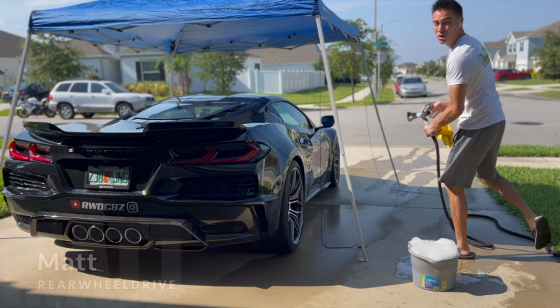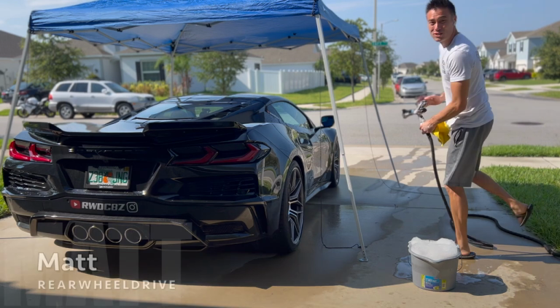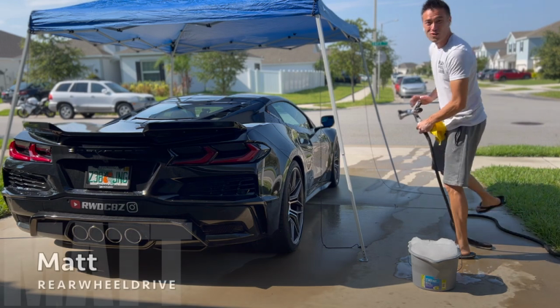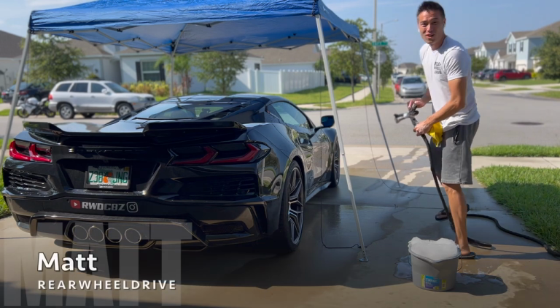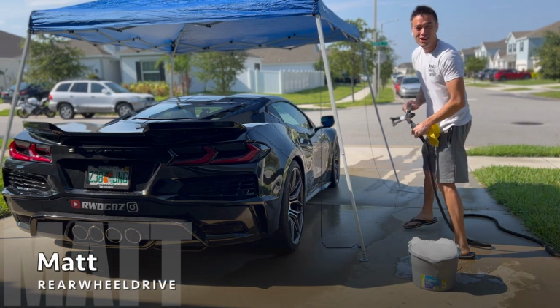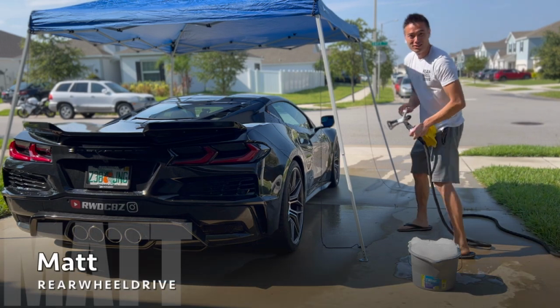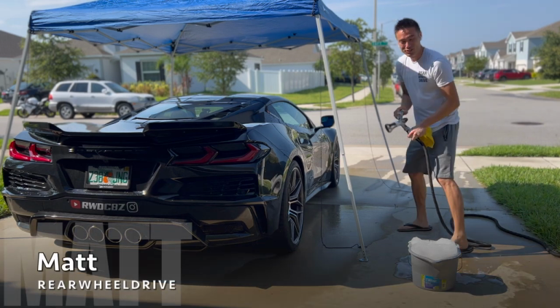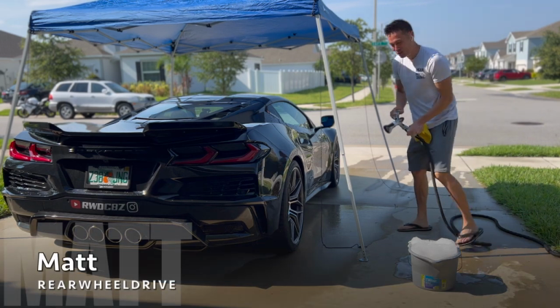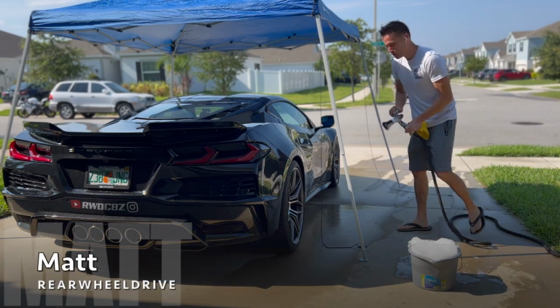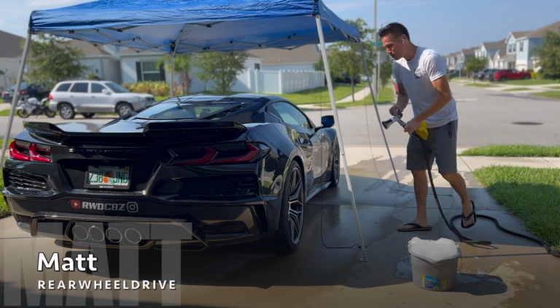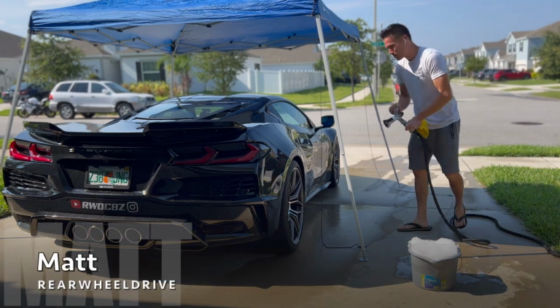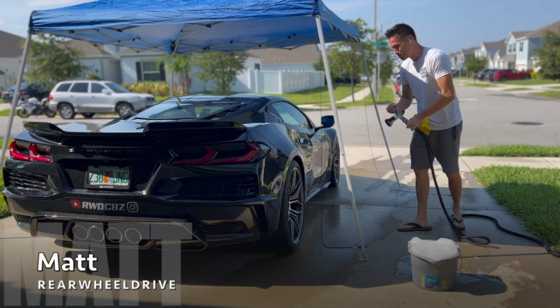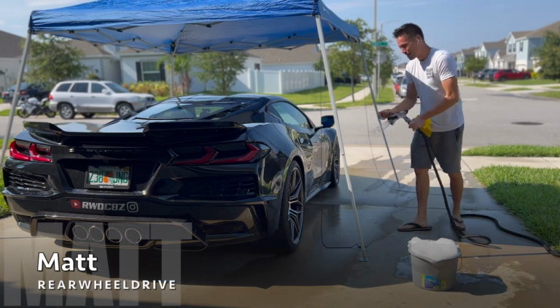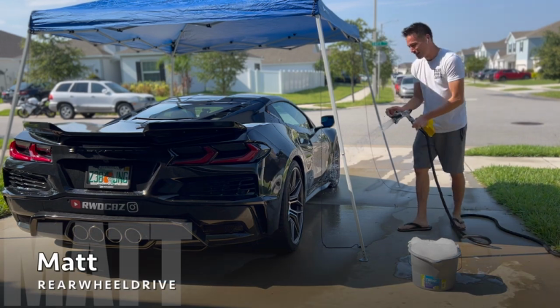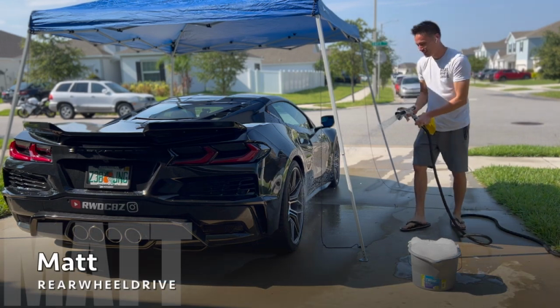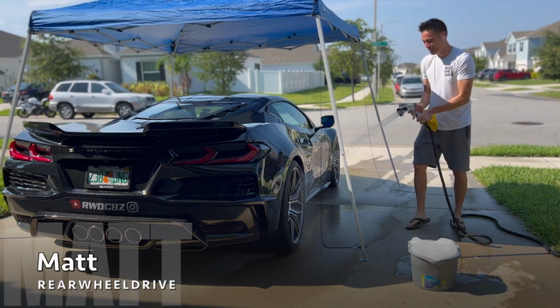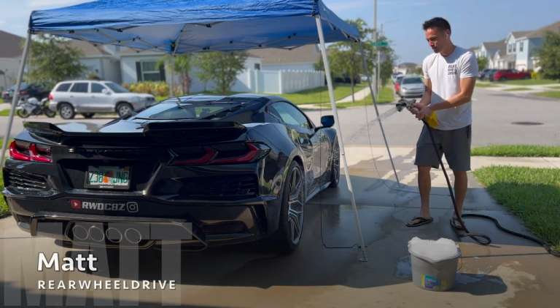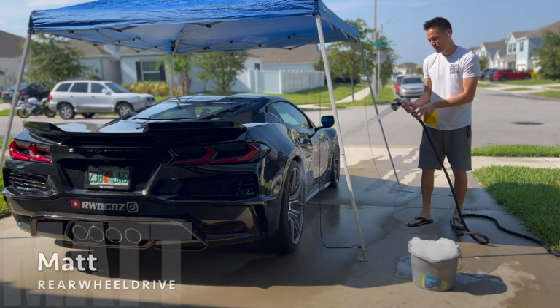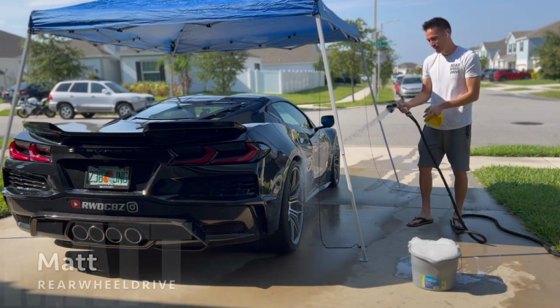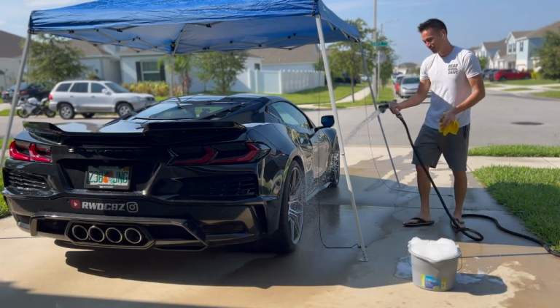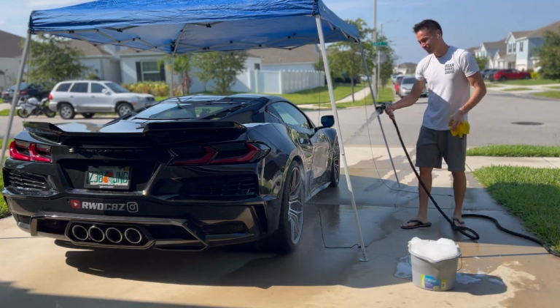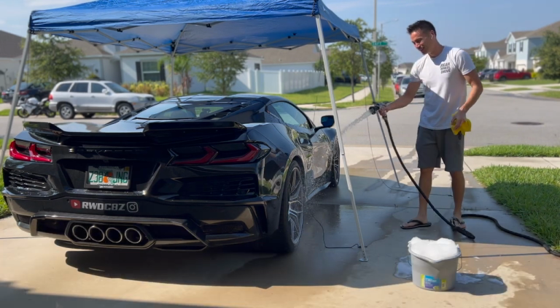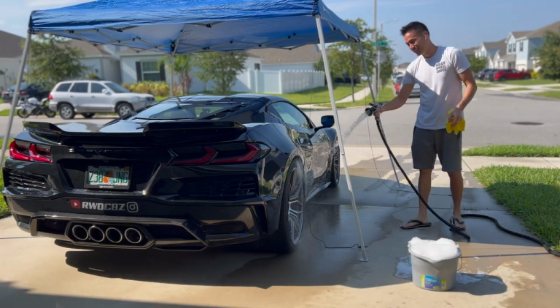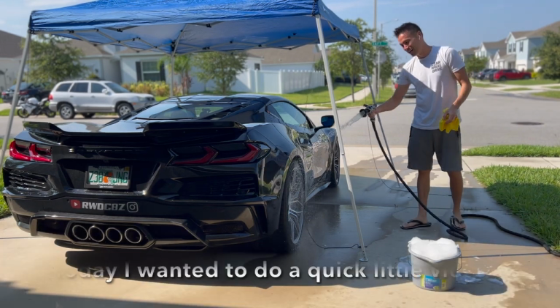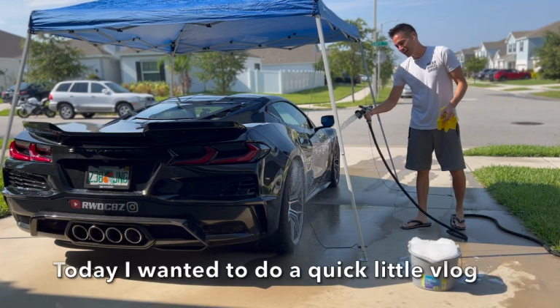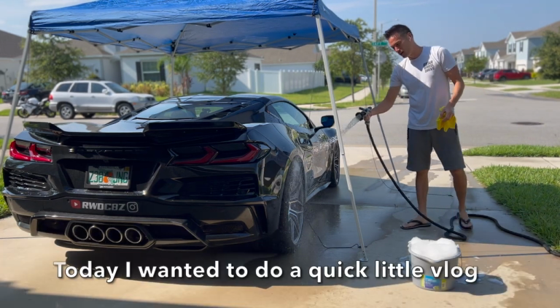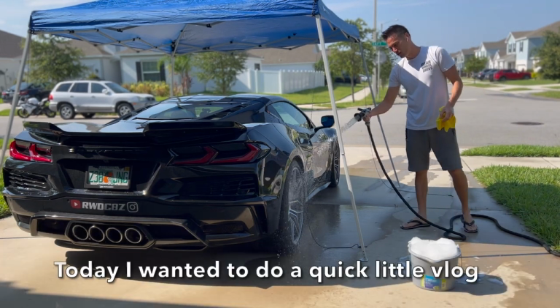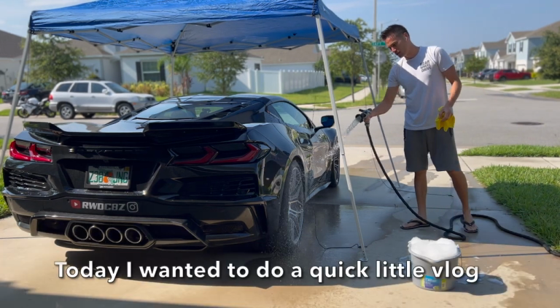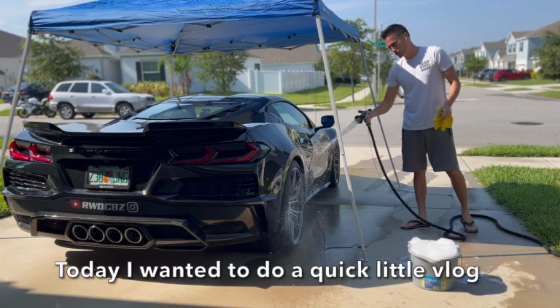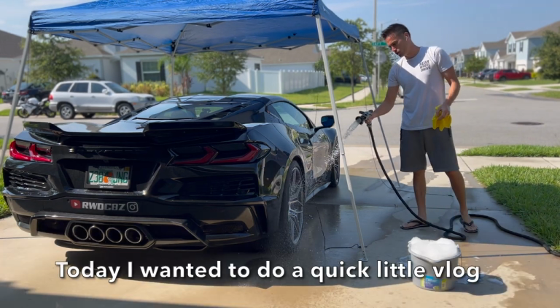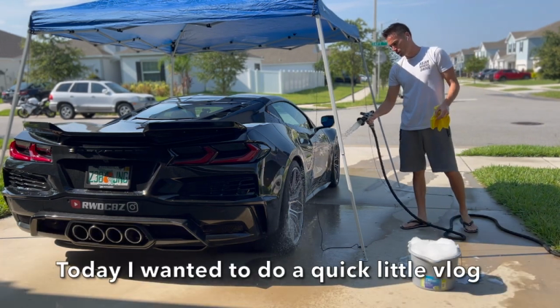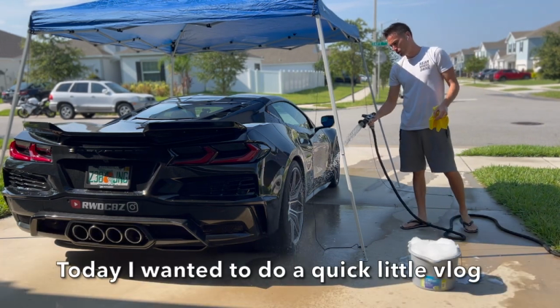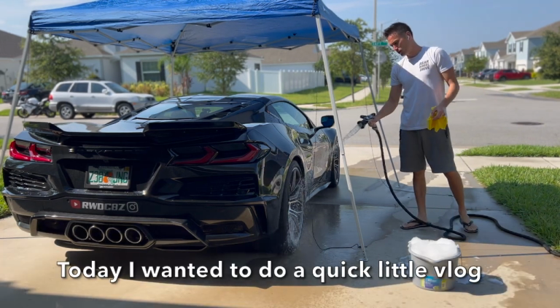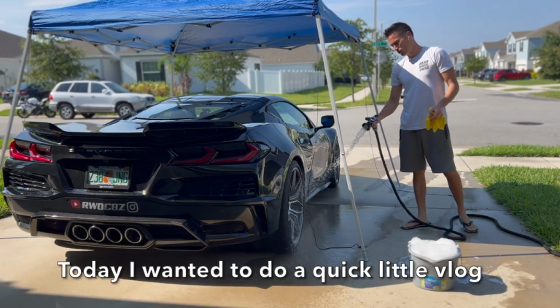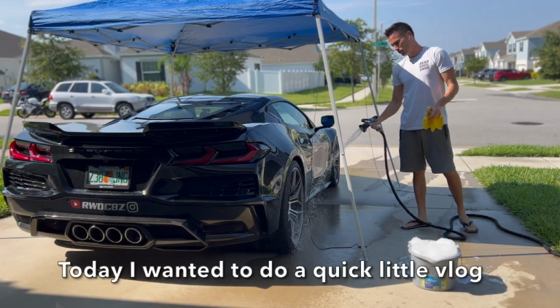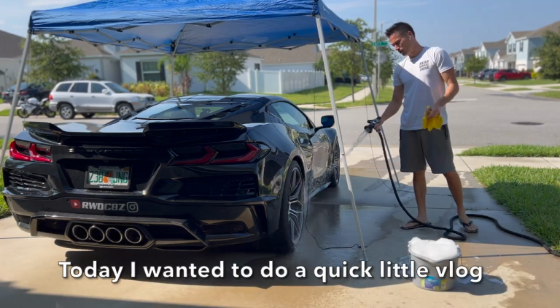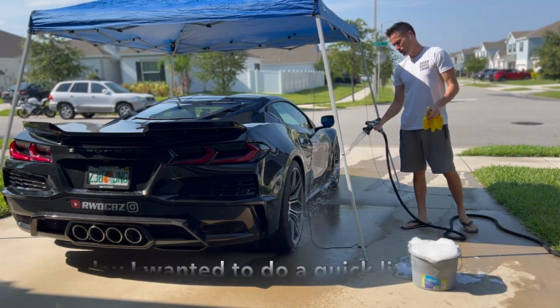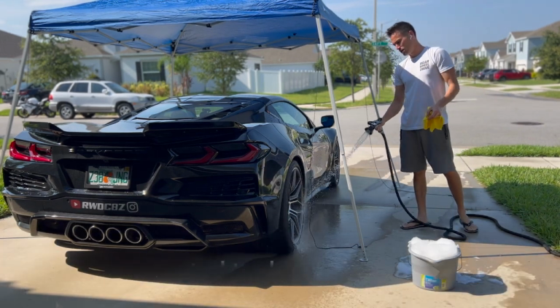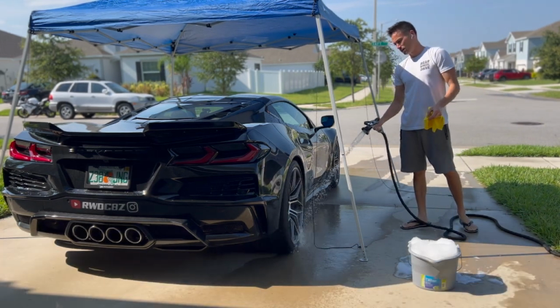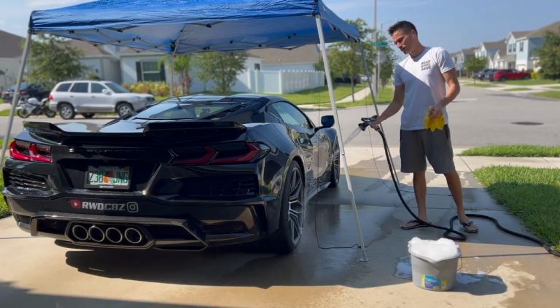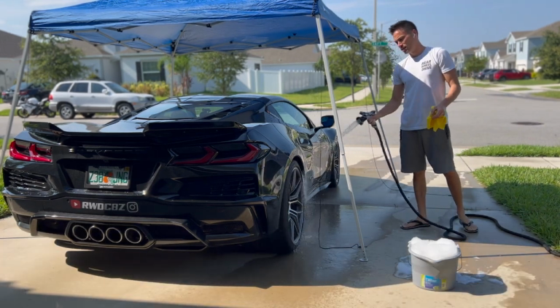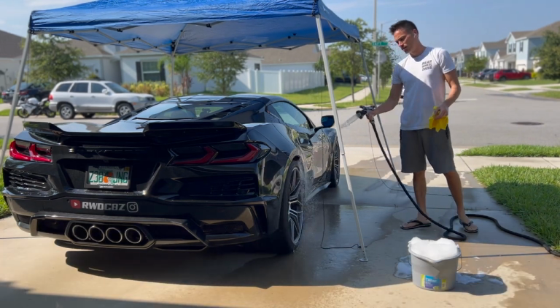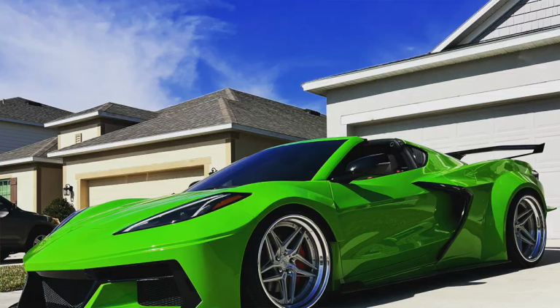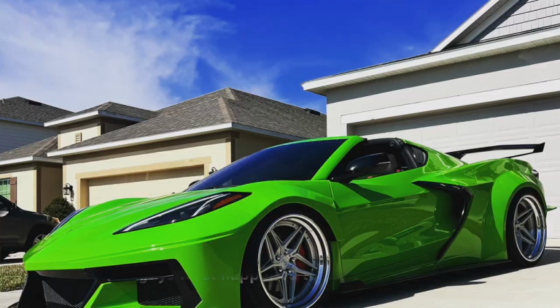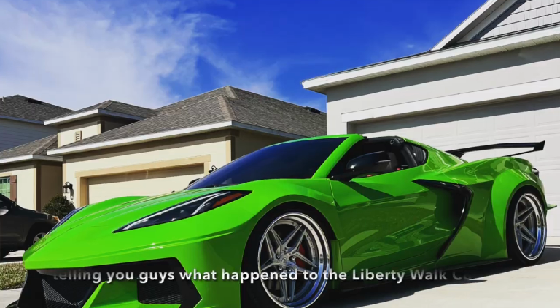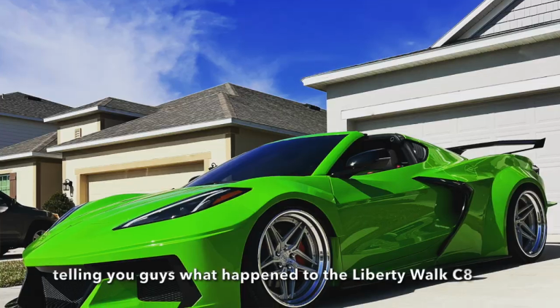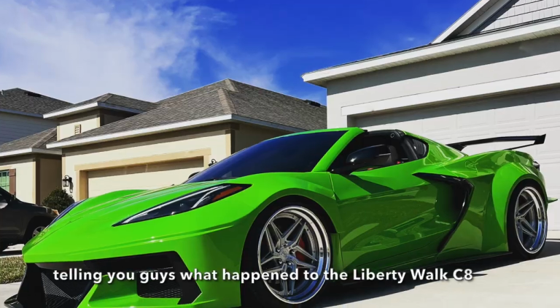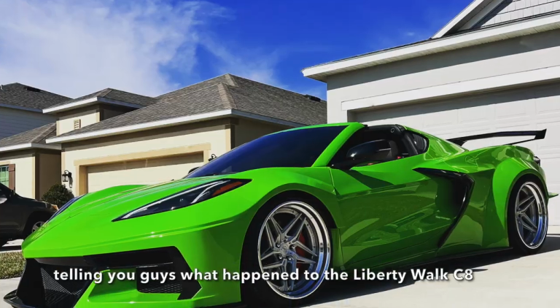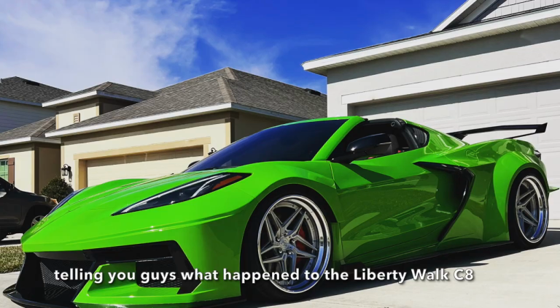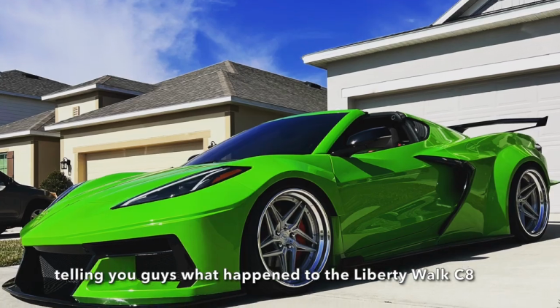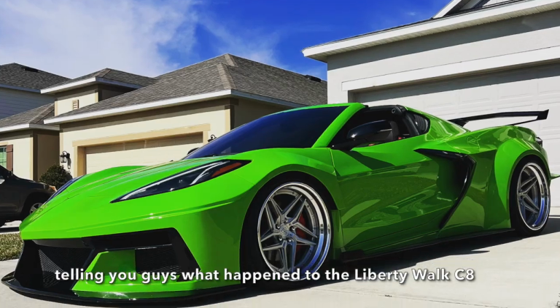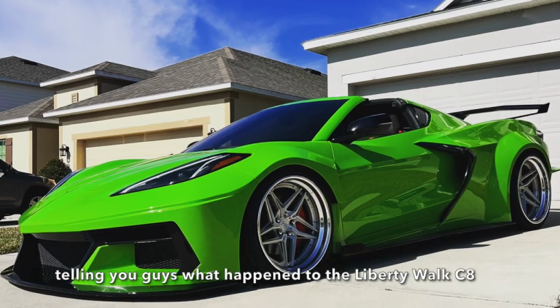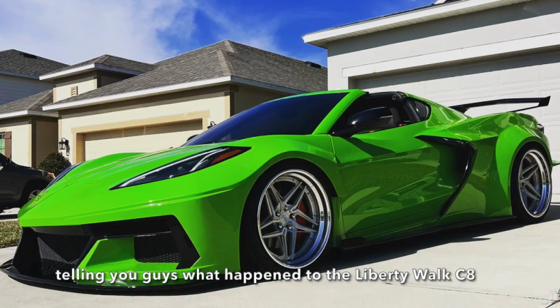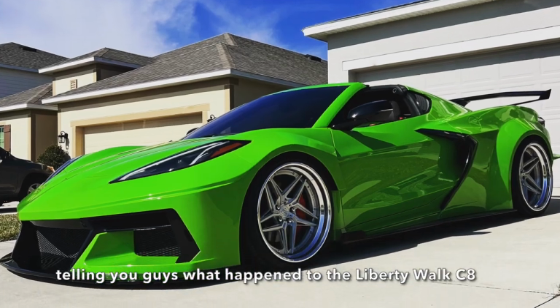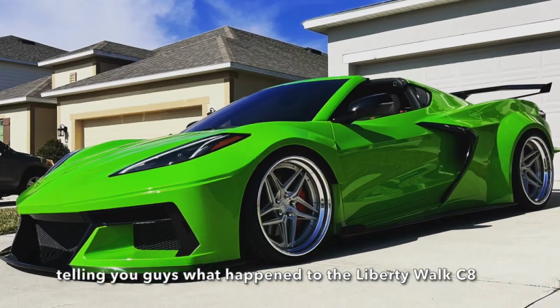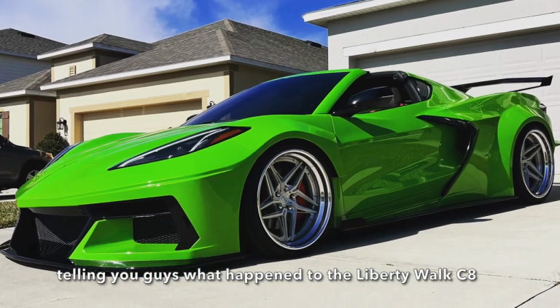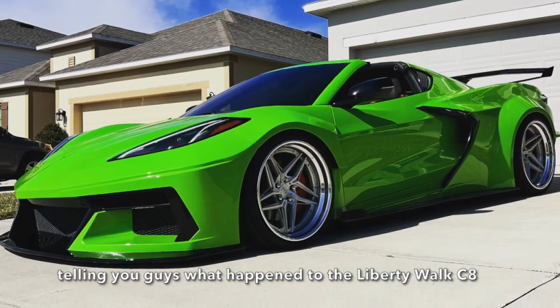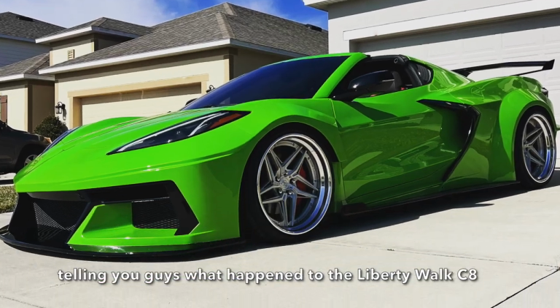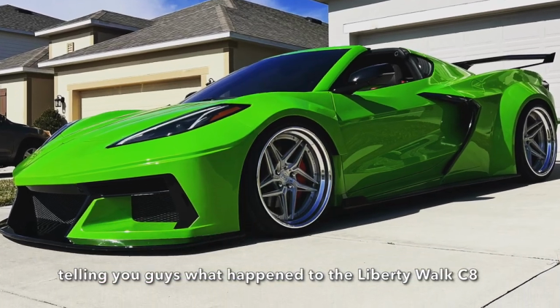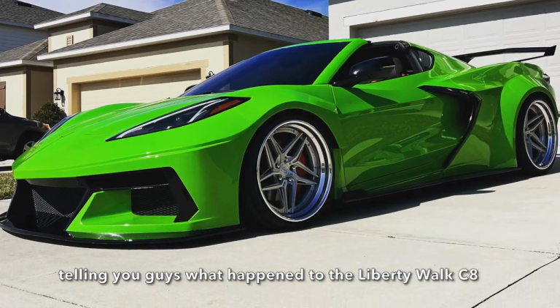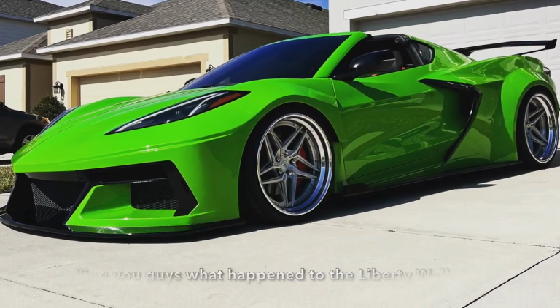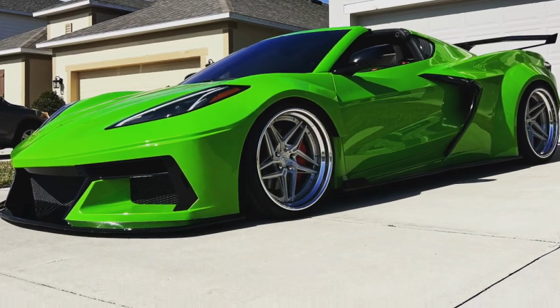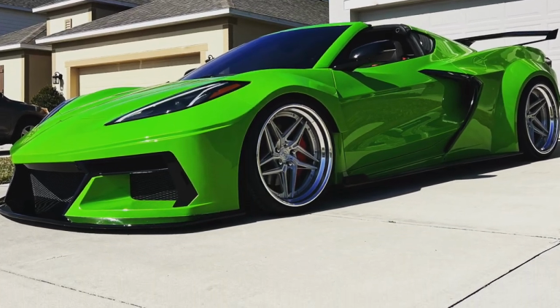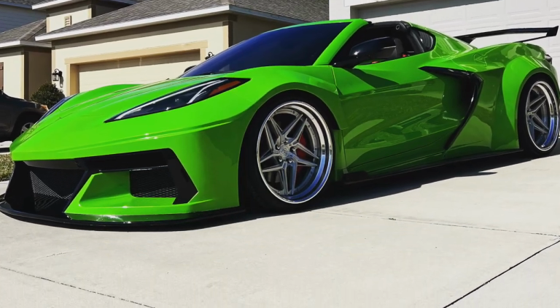What's going on YouTube? Welcome back to the channel. Today I want to do a quick little vlog to tell you guys about what happened with the Liberty Walk C8.